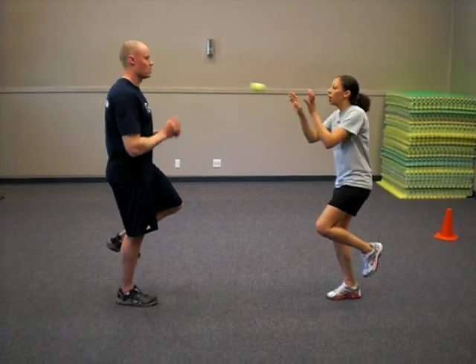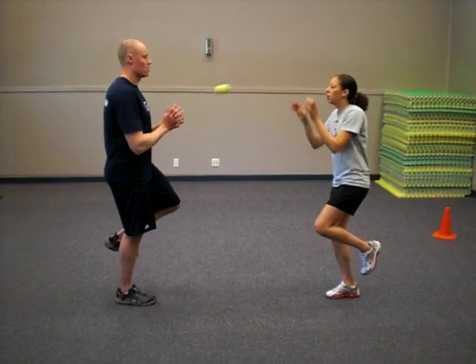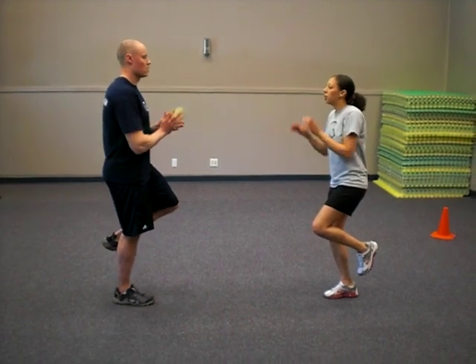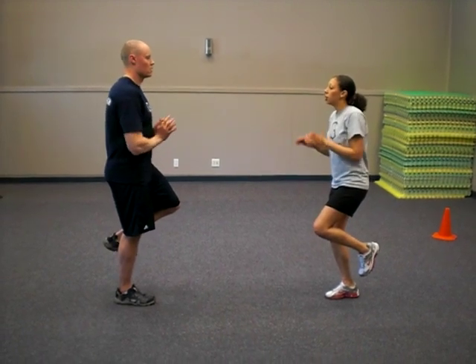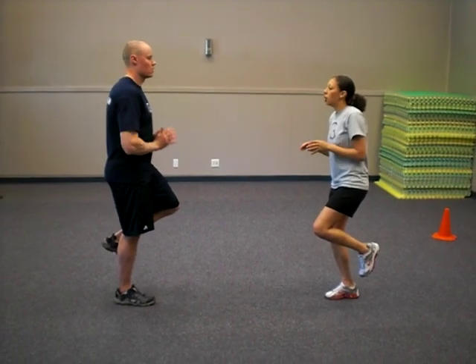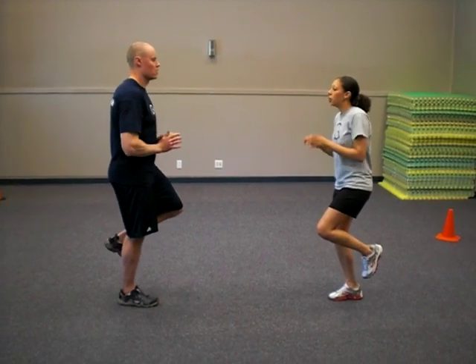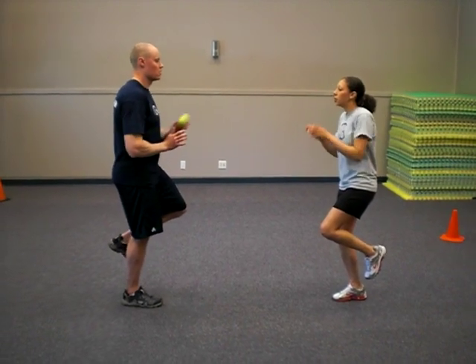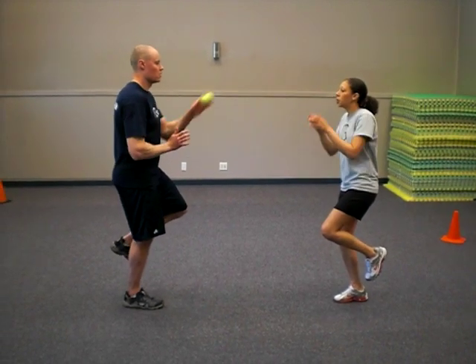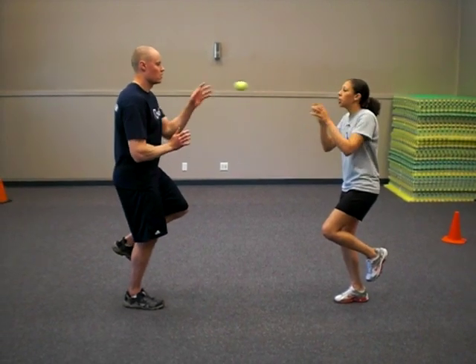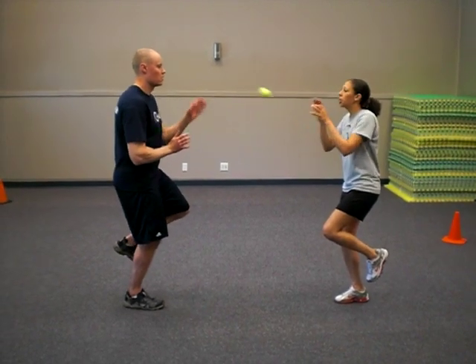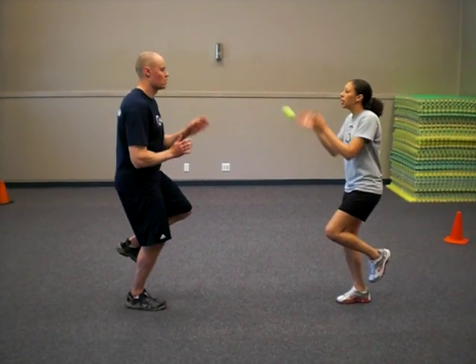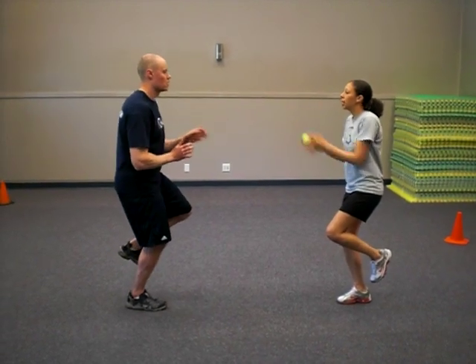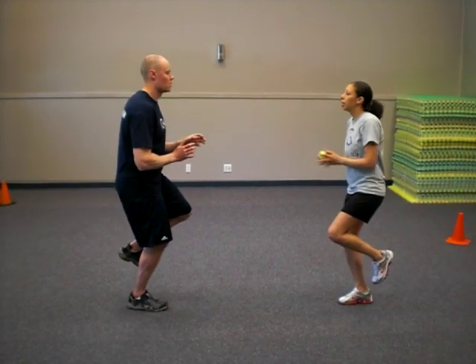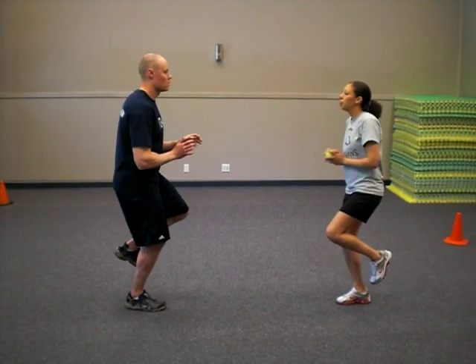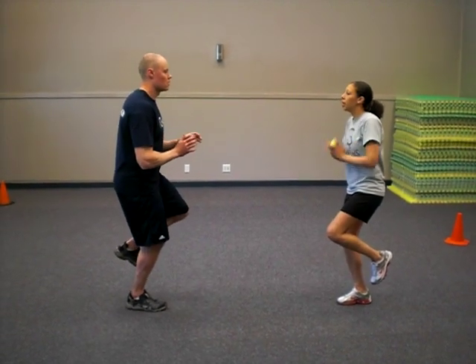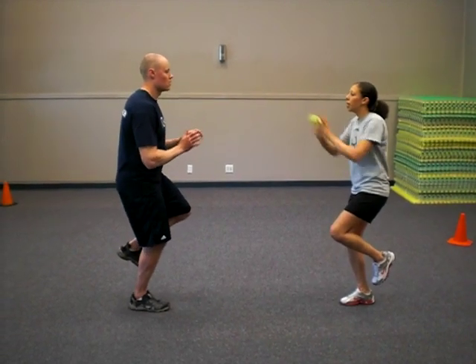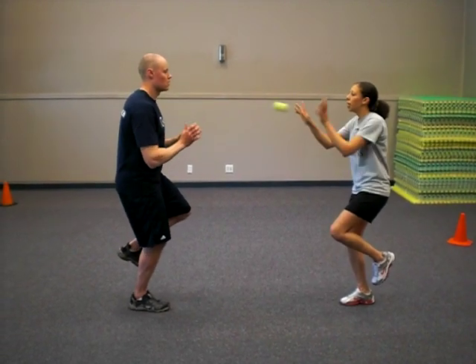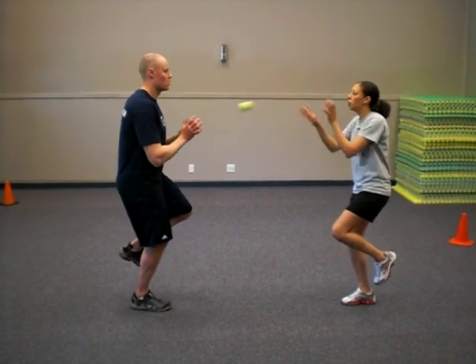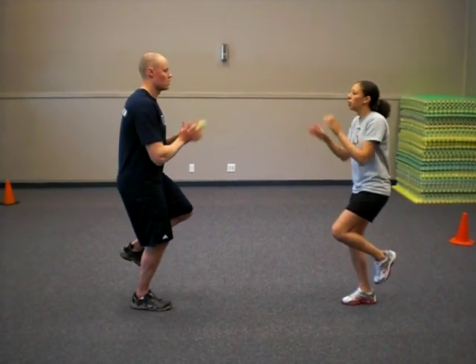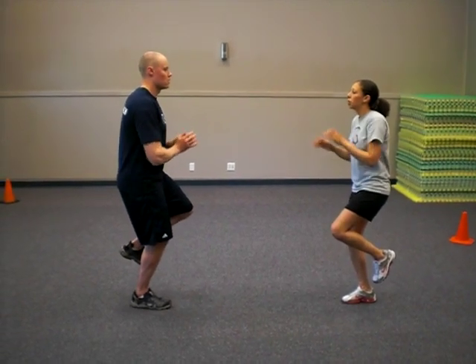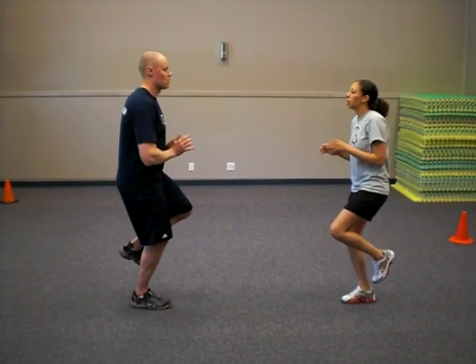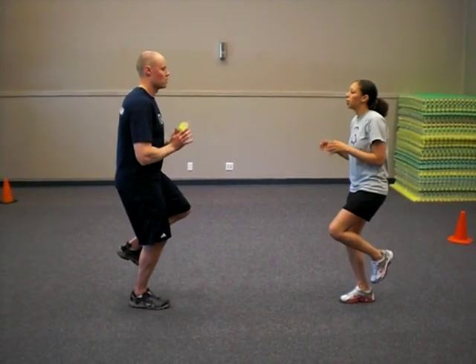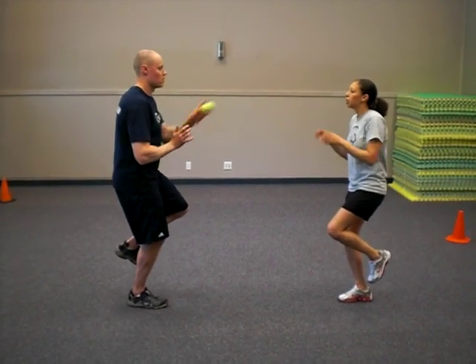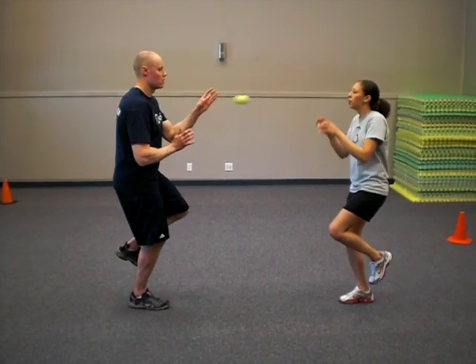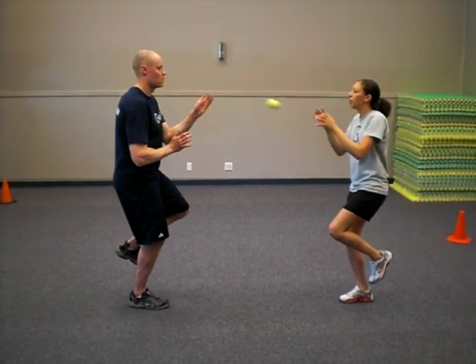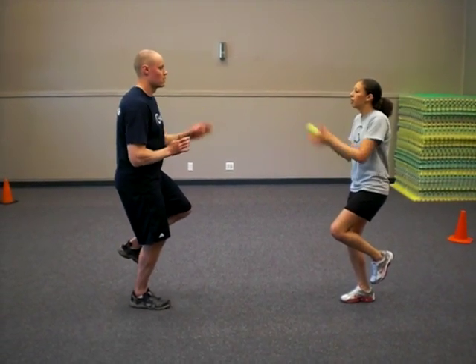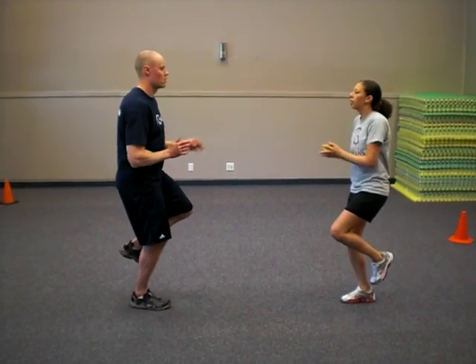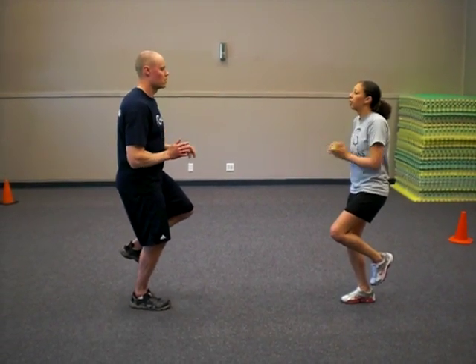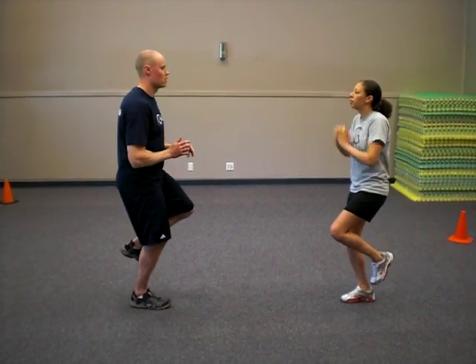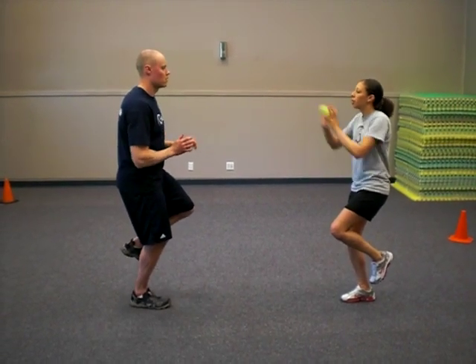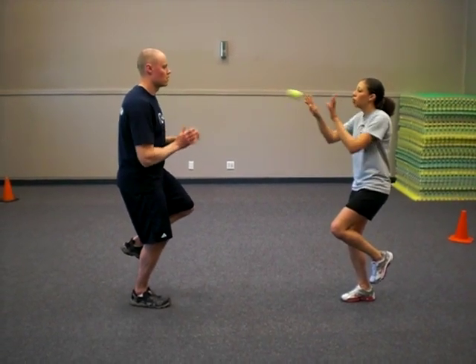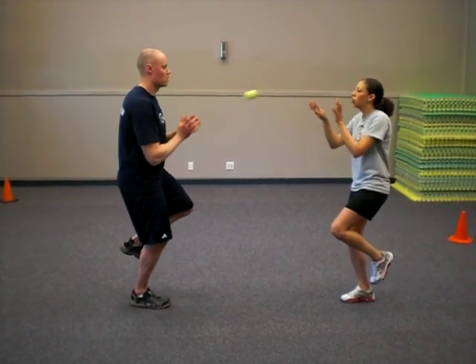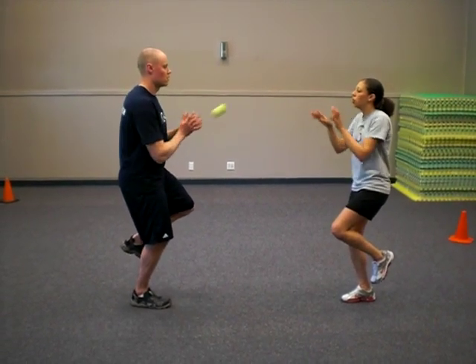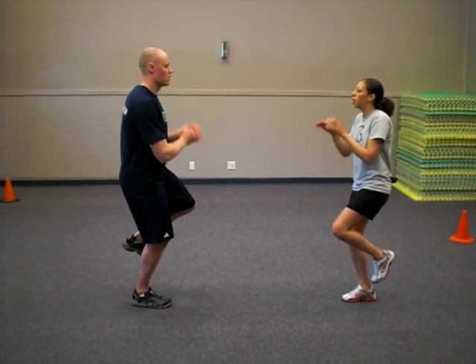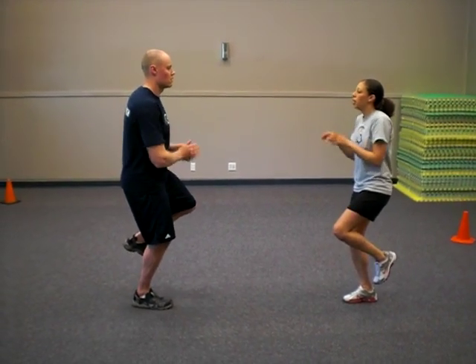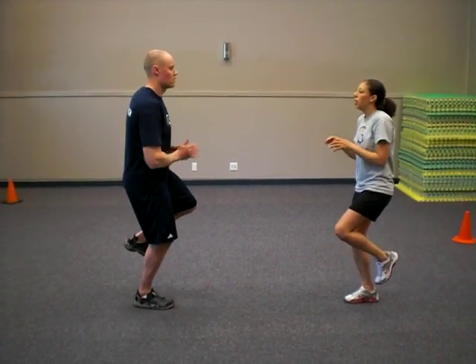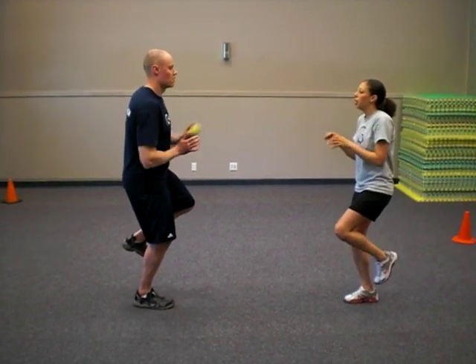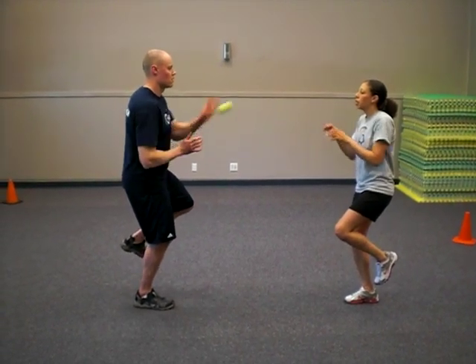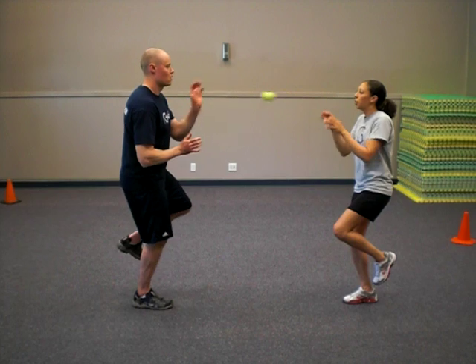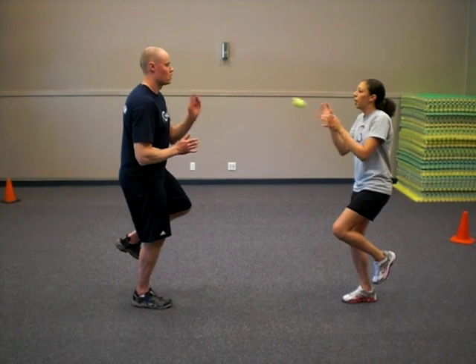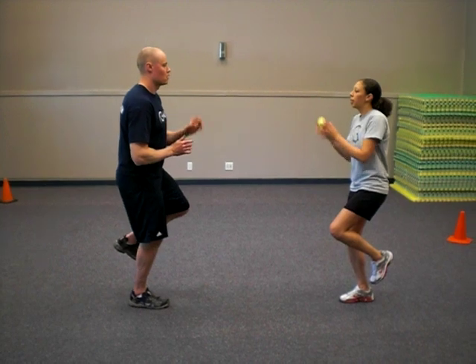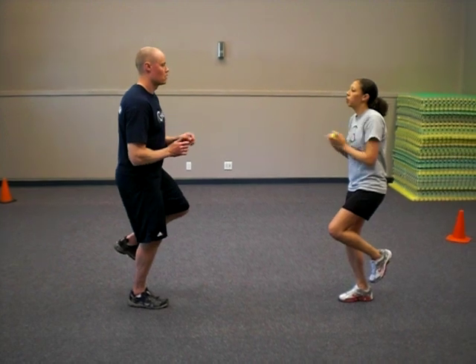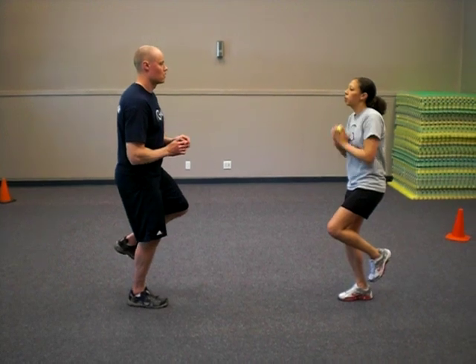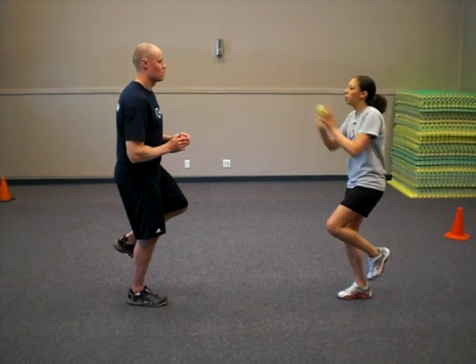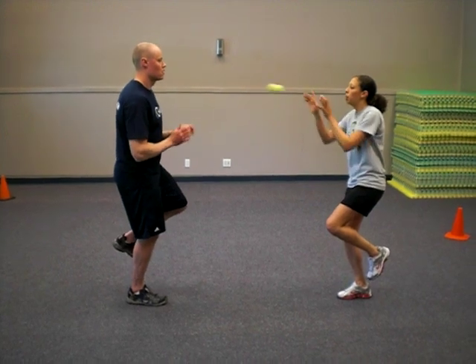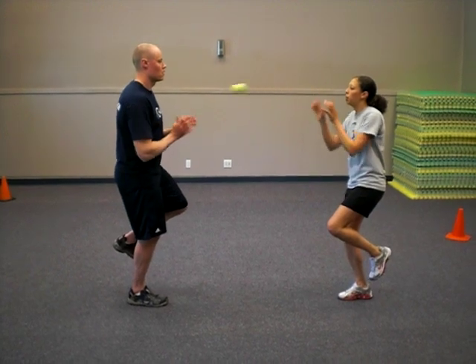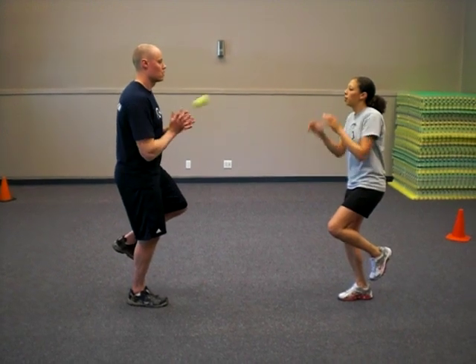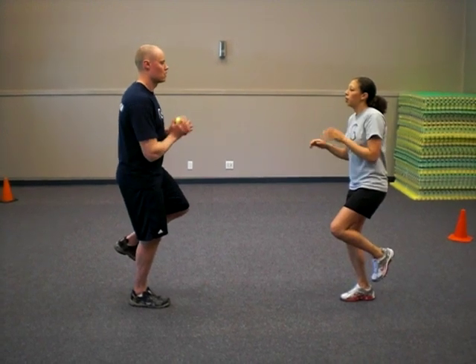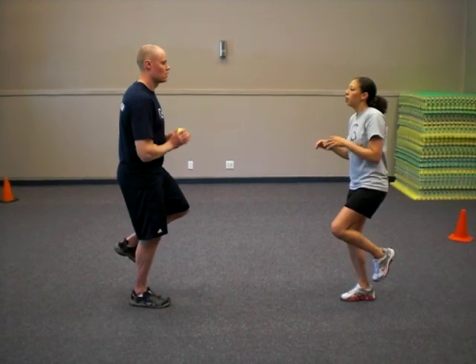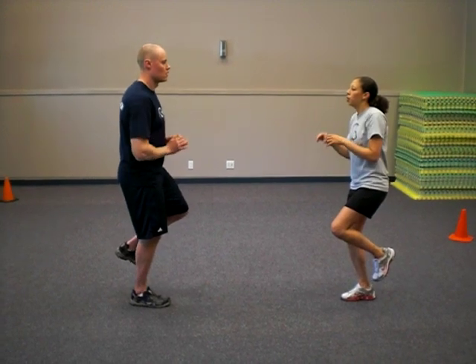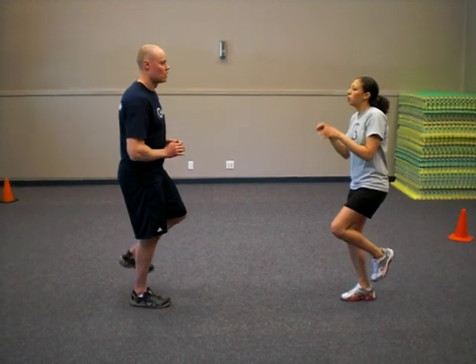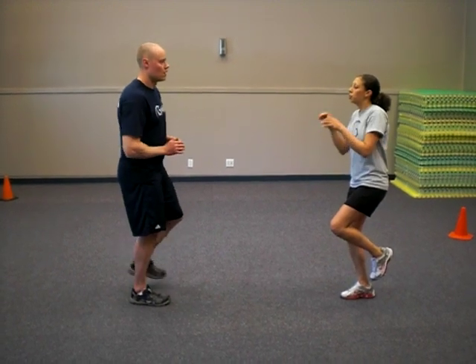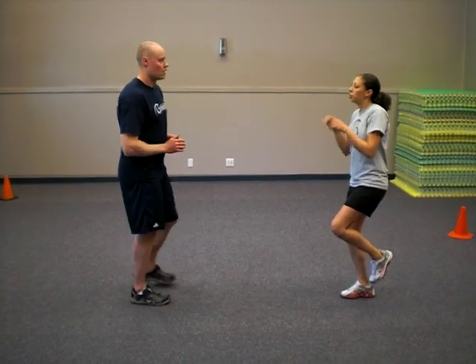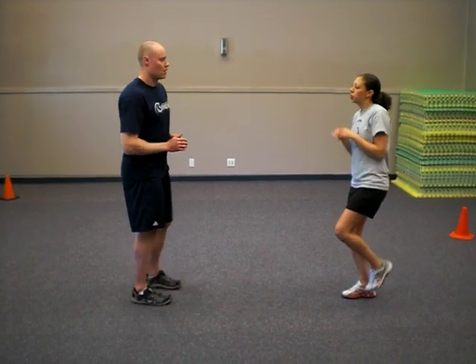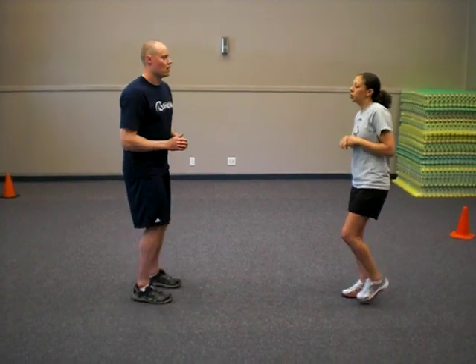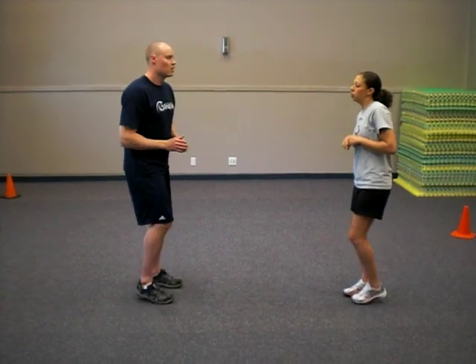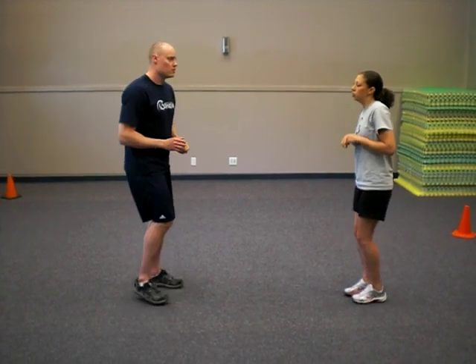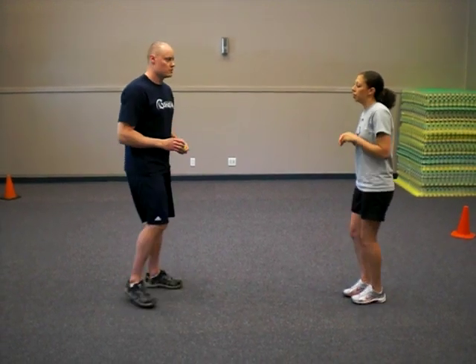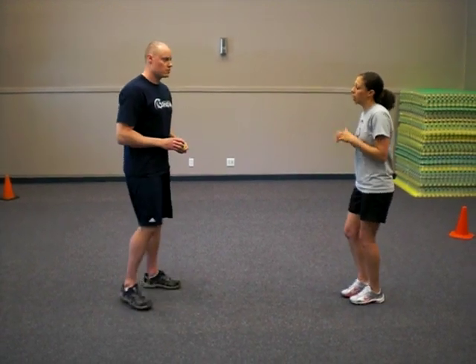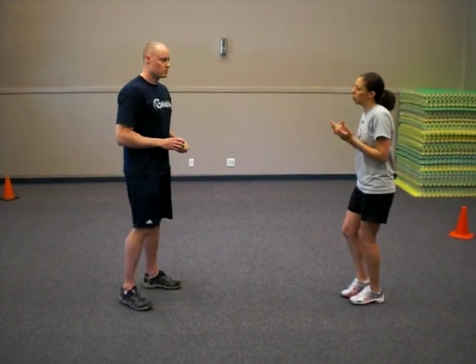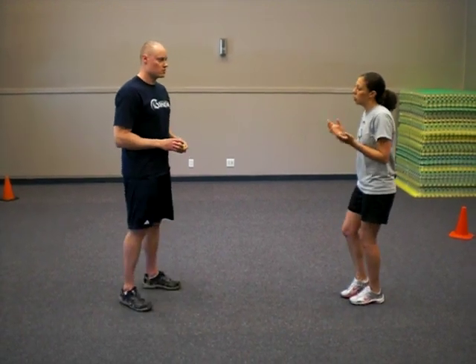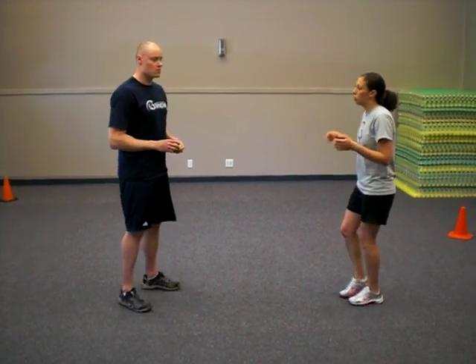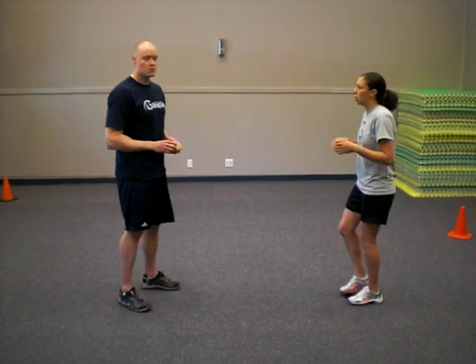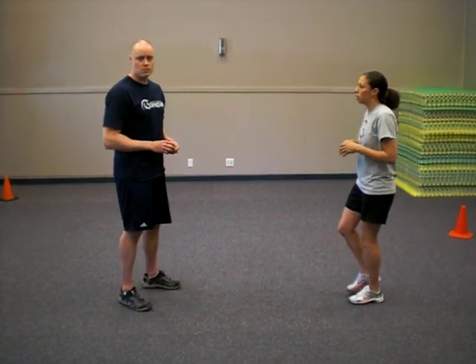Your knee is always going to be slightly bent, and we're going to solidify ourselves in our core and just pass to your partner. We'll do 10 per side.